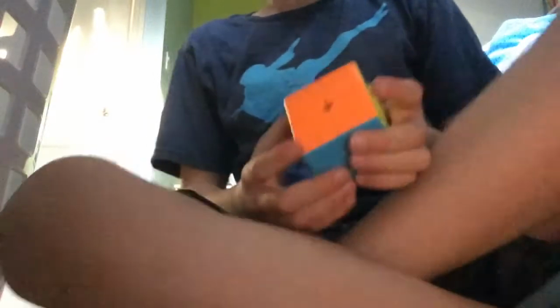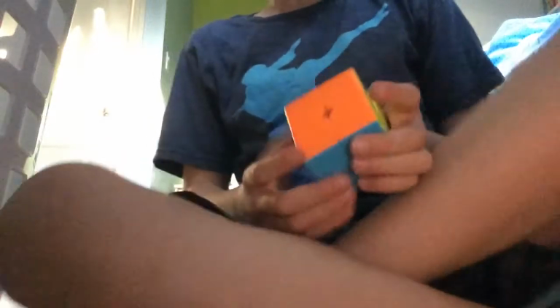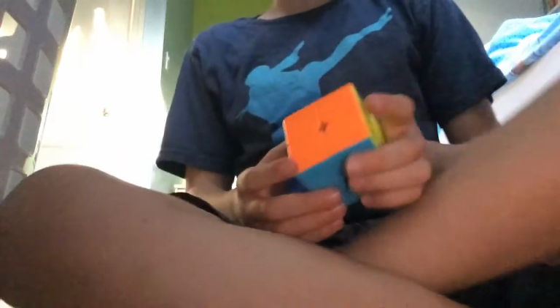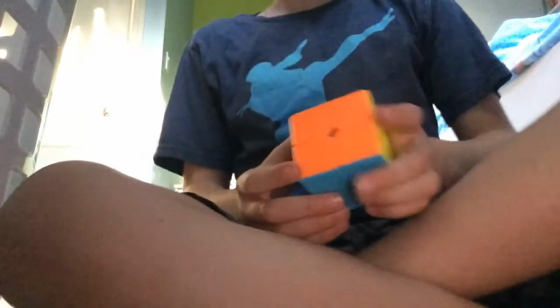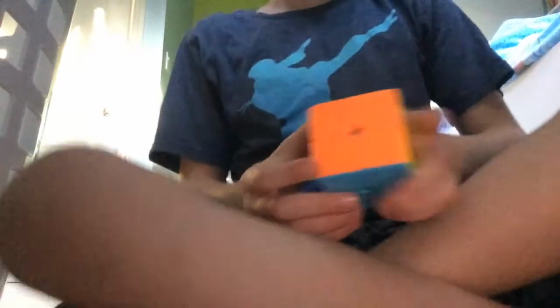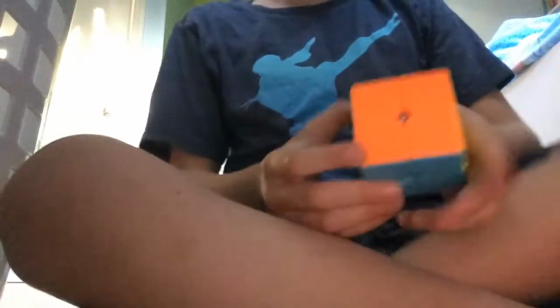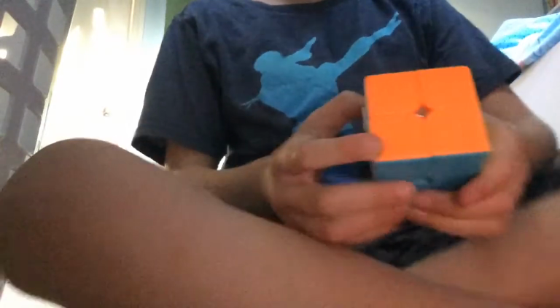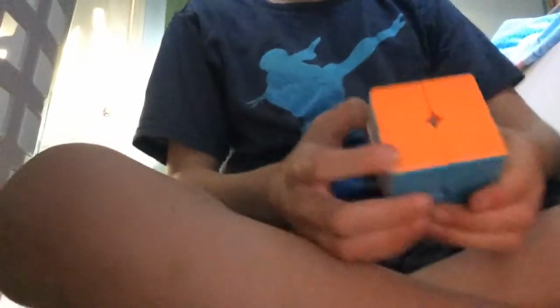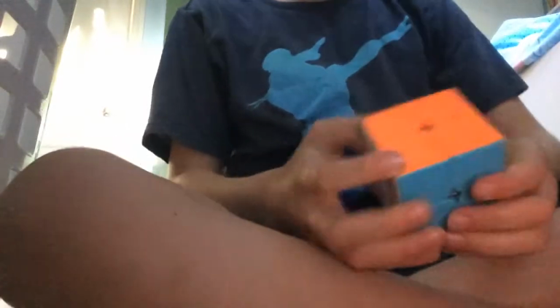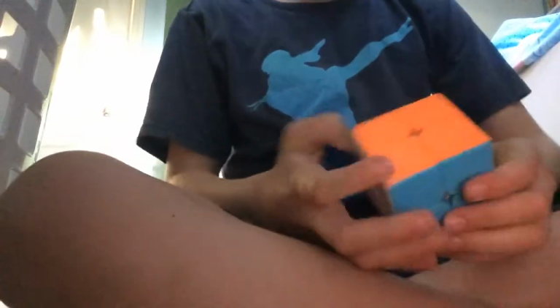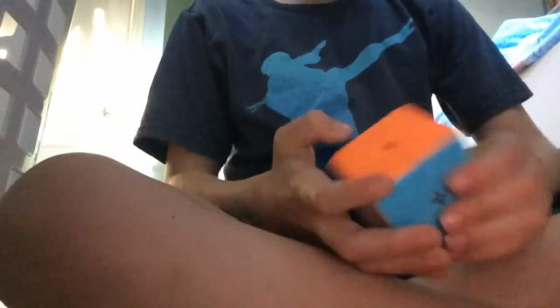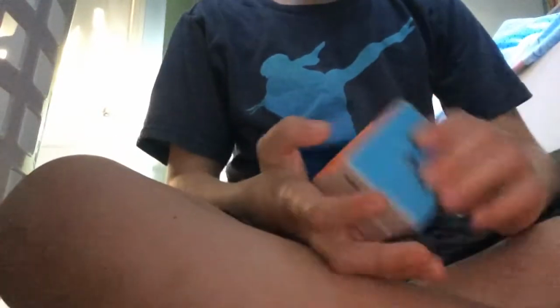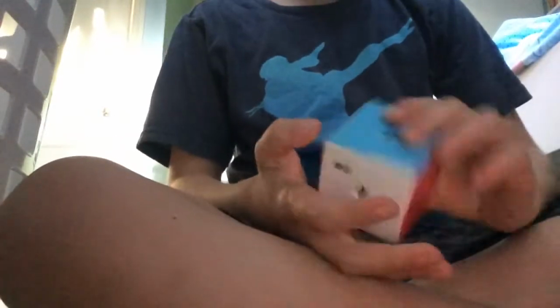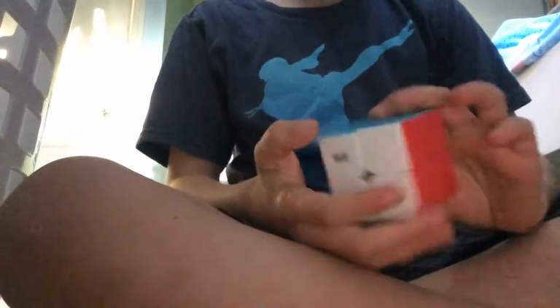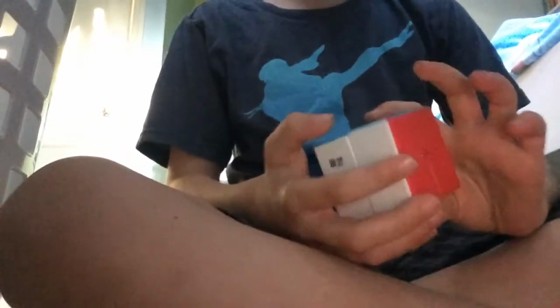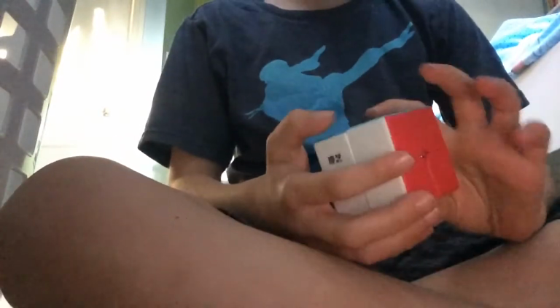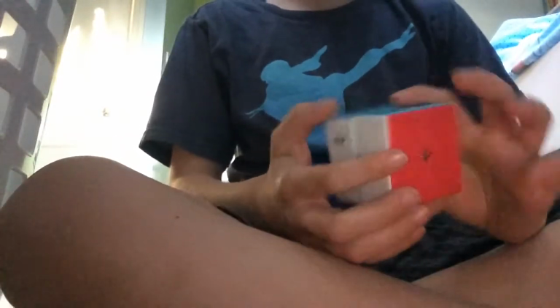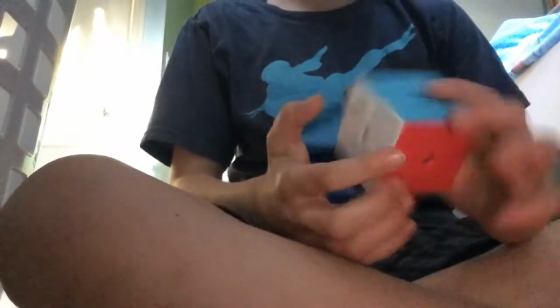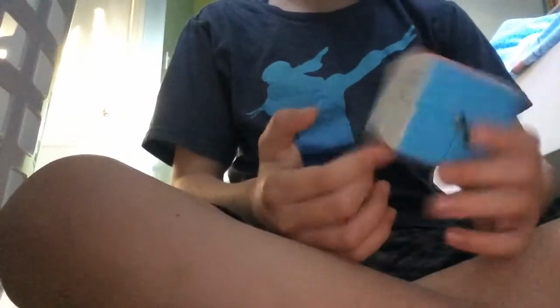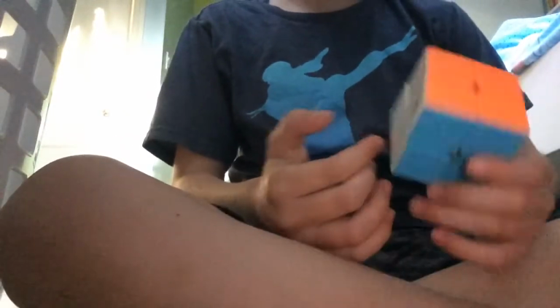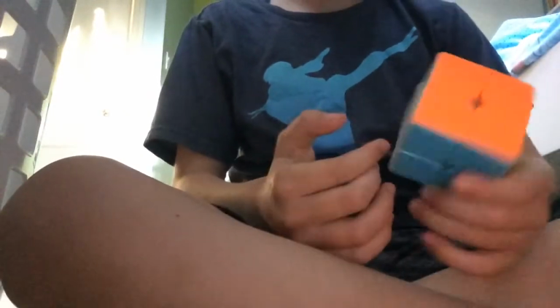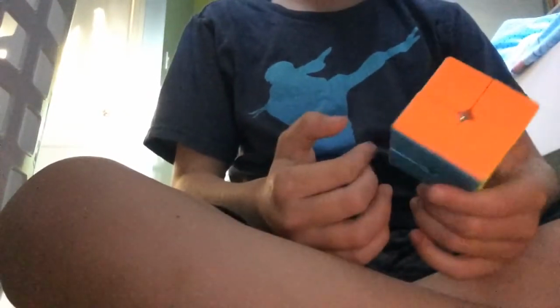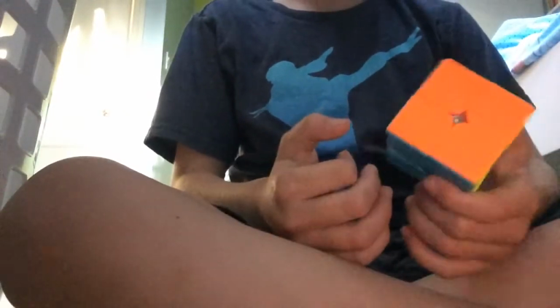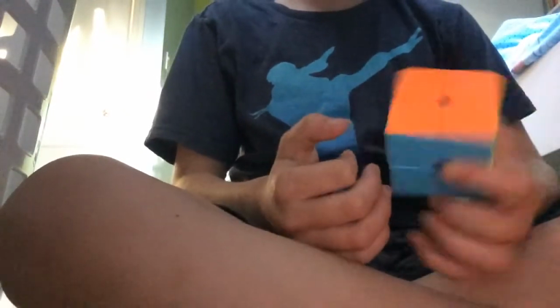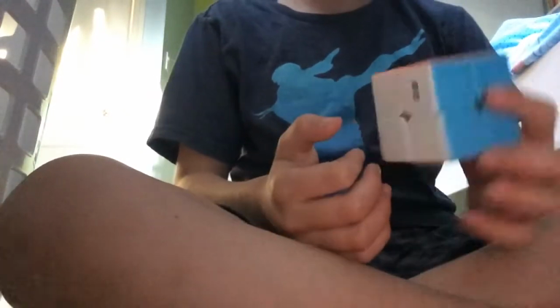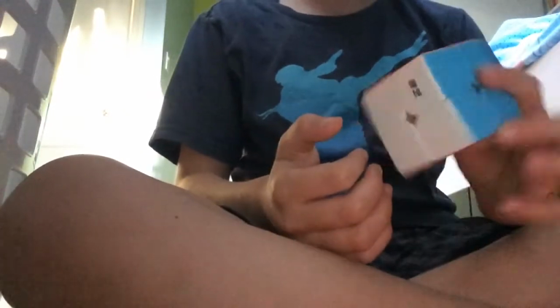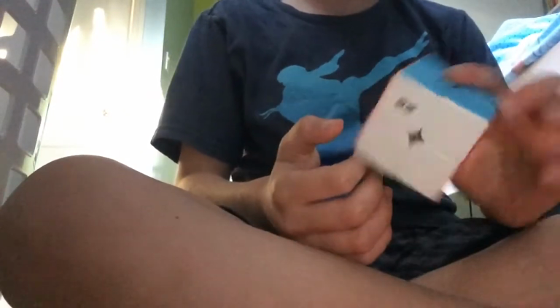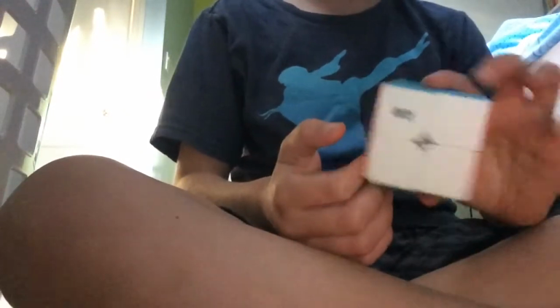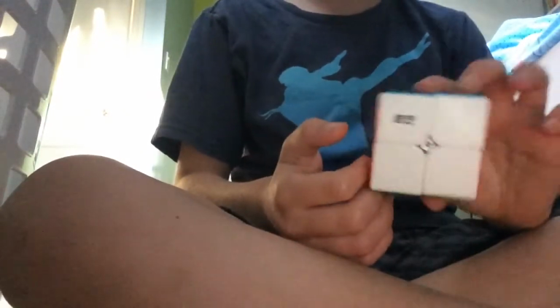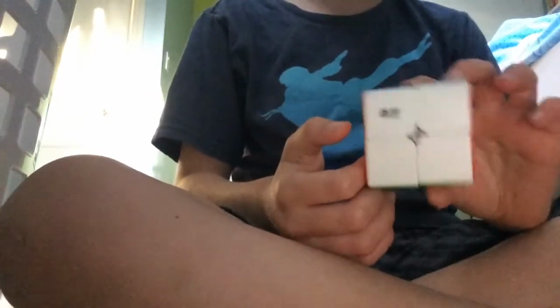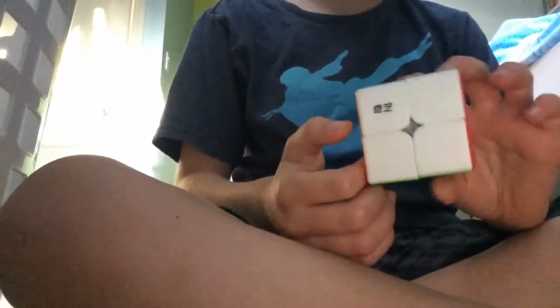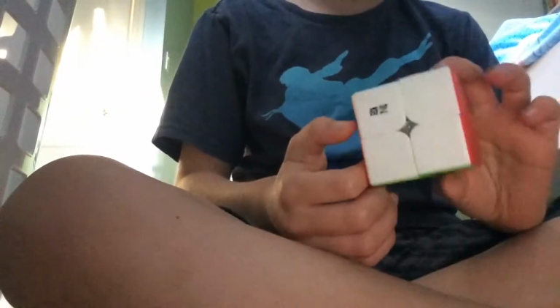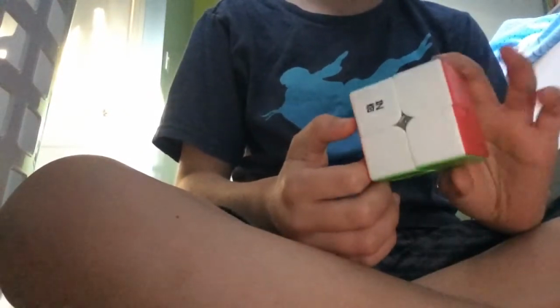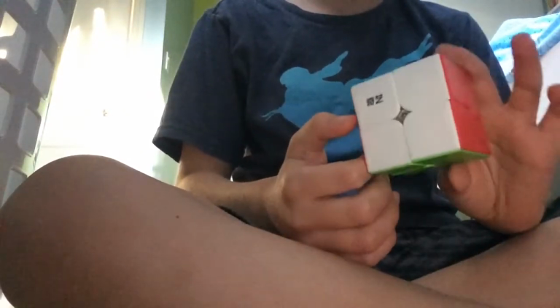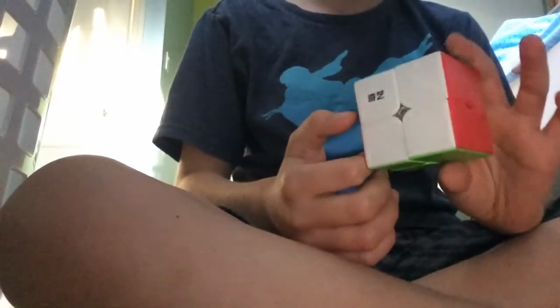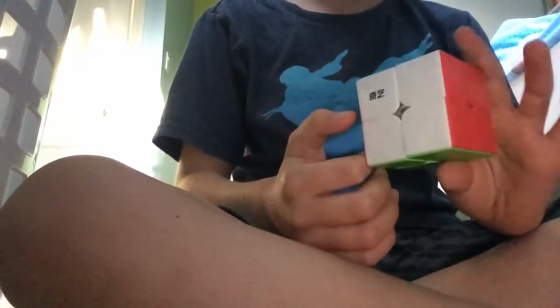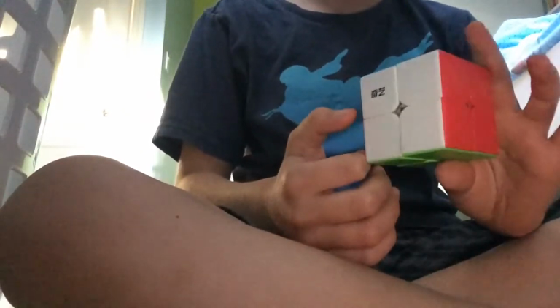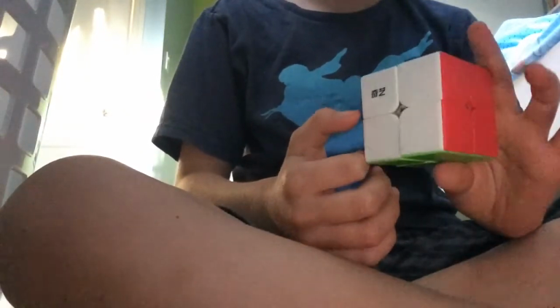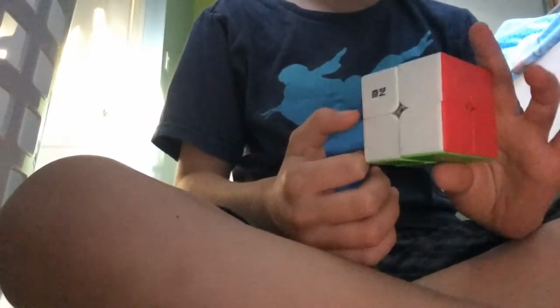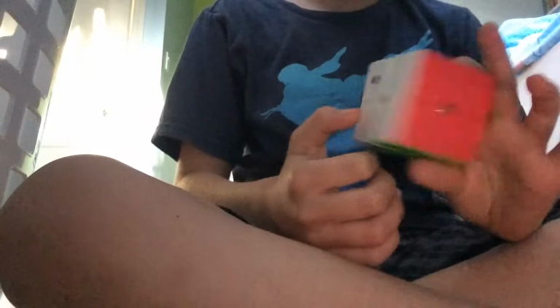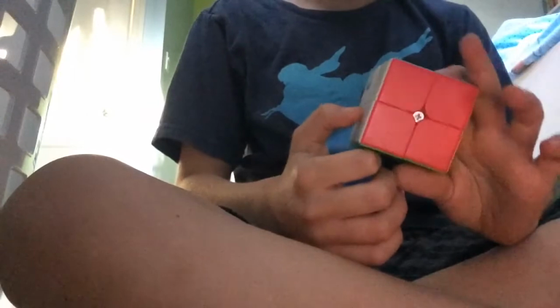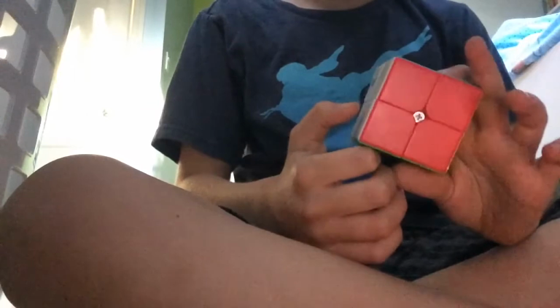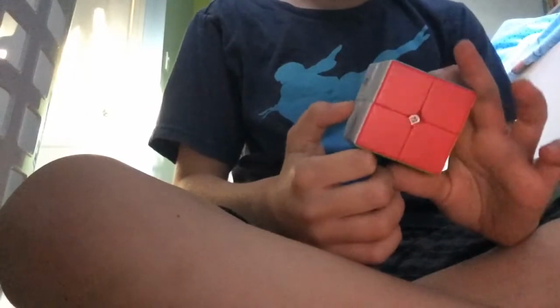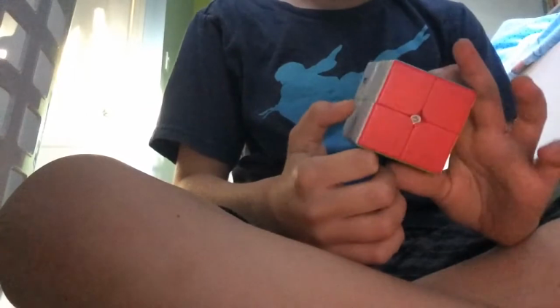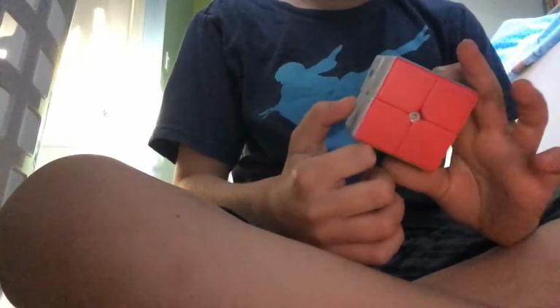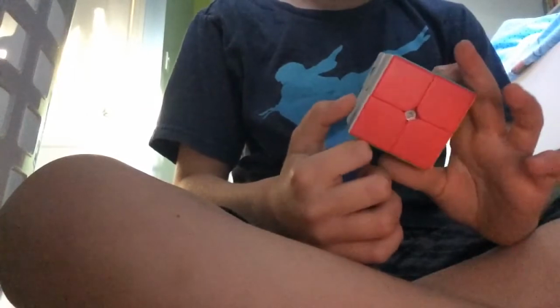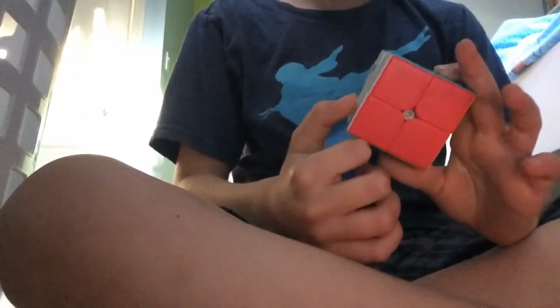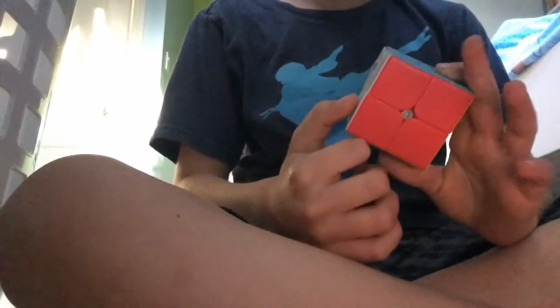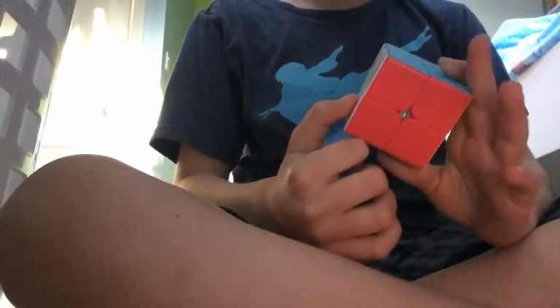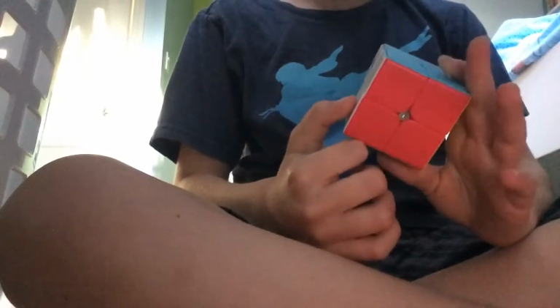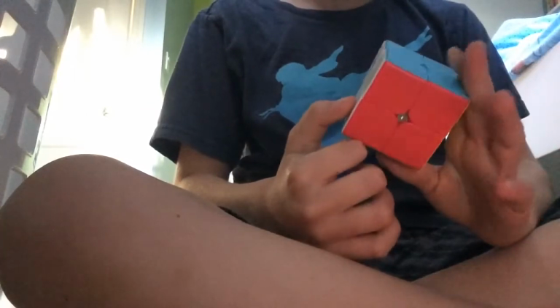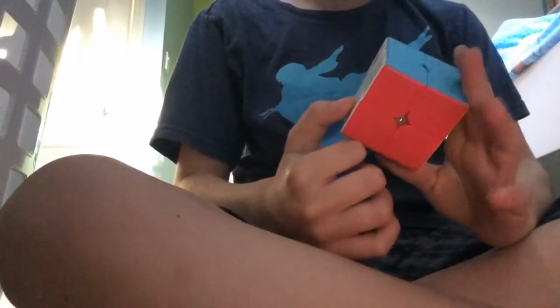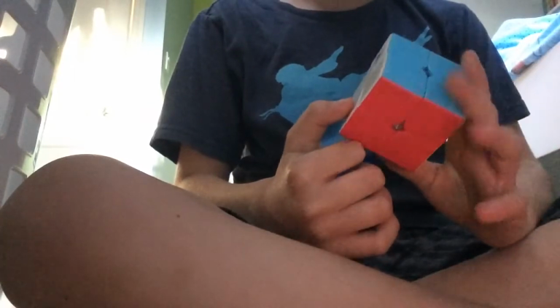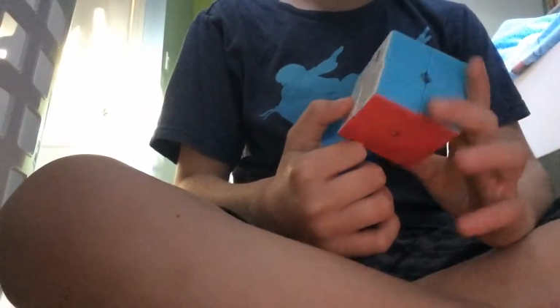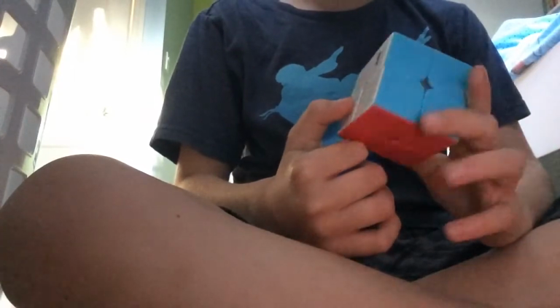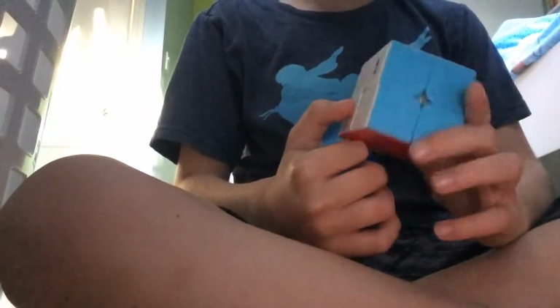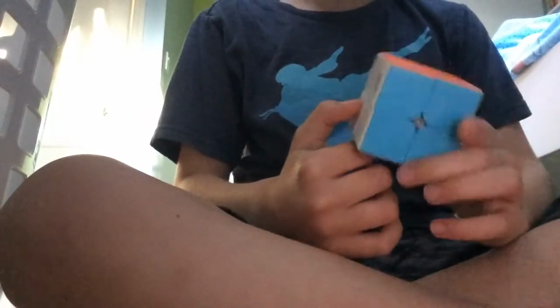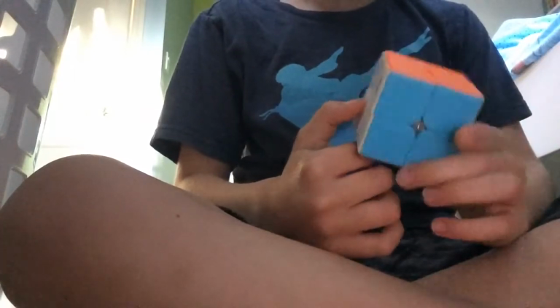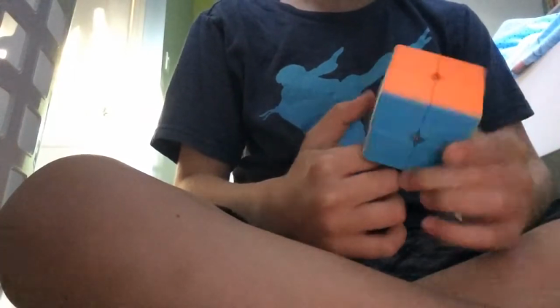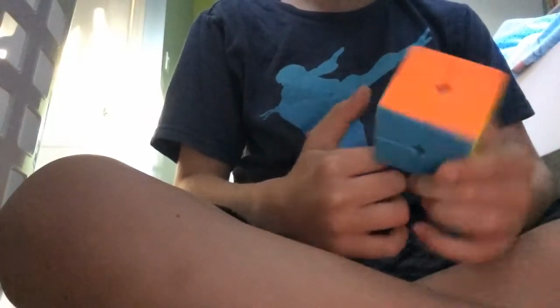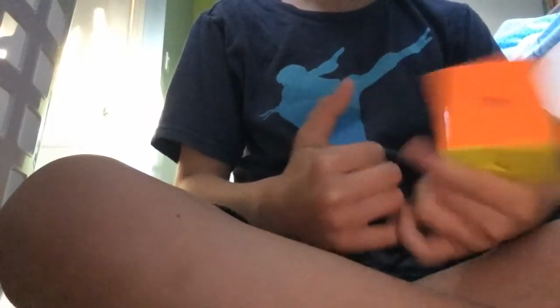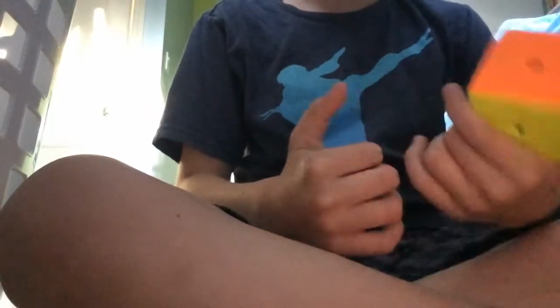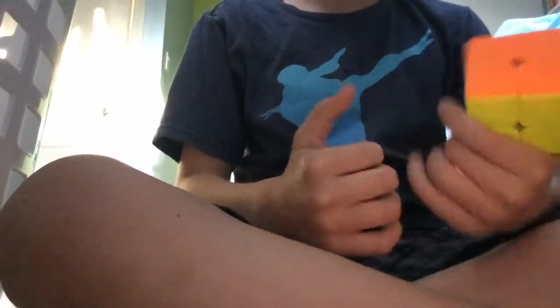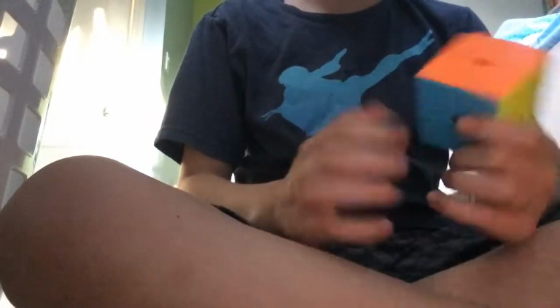What's up guys, today I'm going to be teaching you how to solve the 2x2 Rubik's Cube and let's get into it.